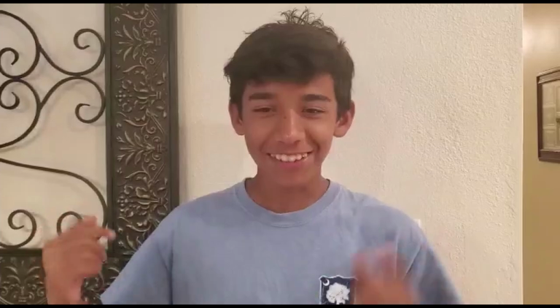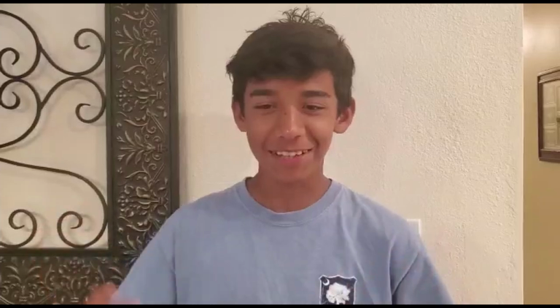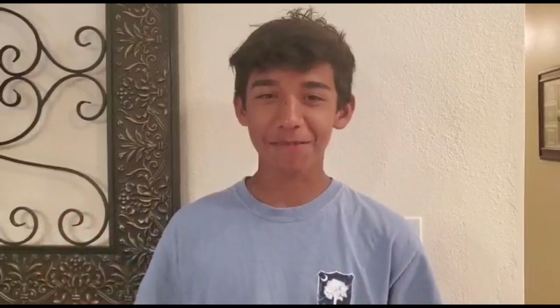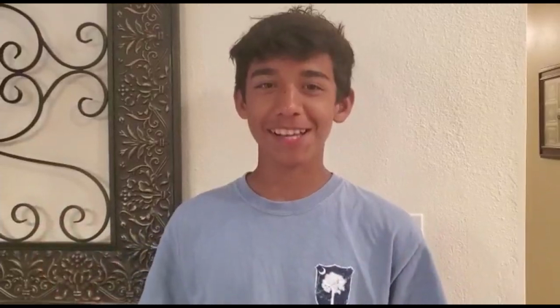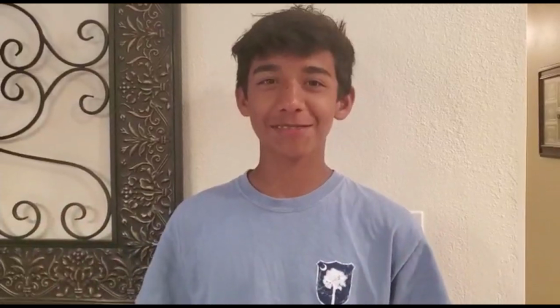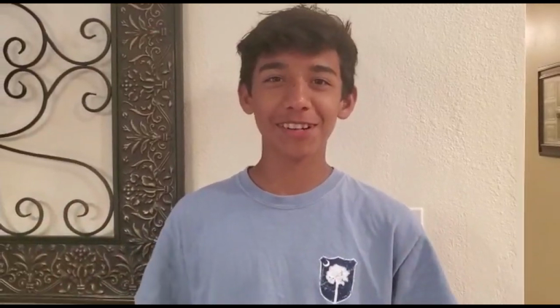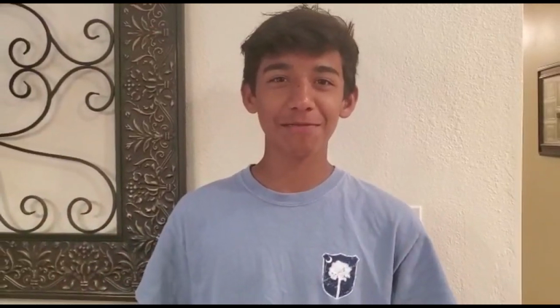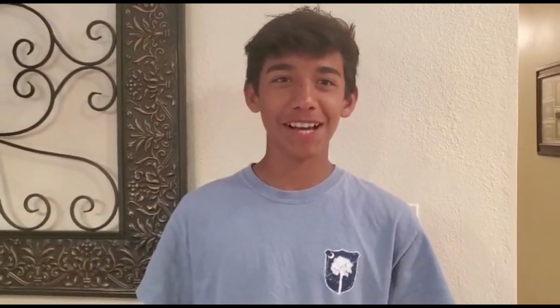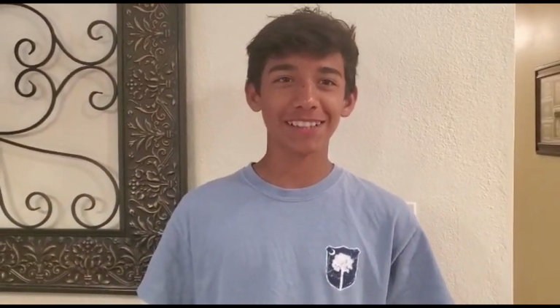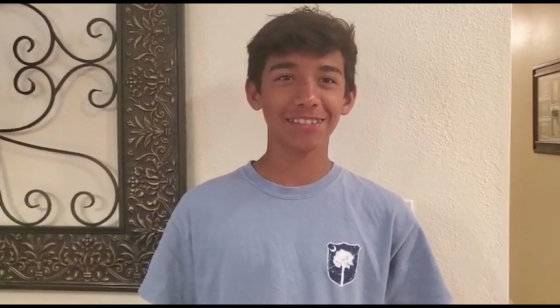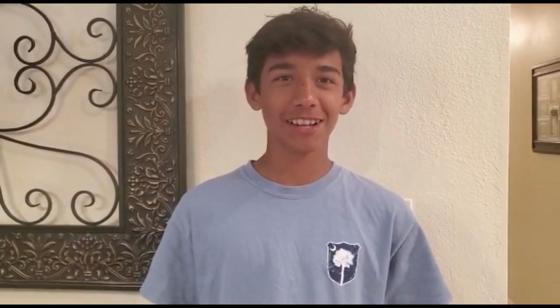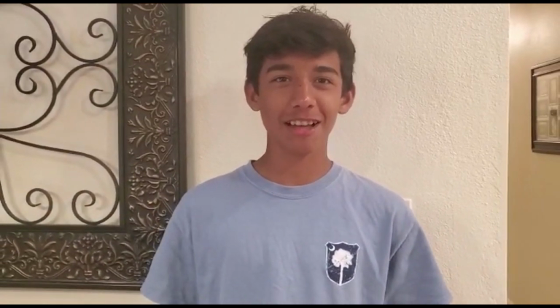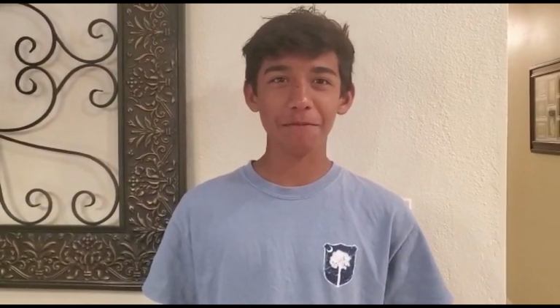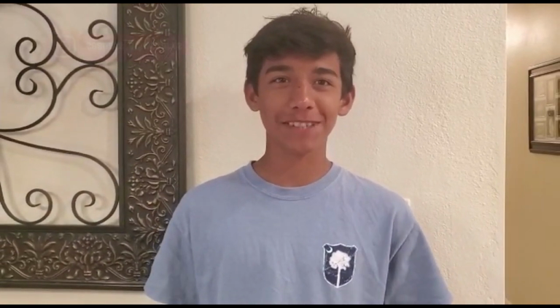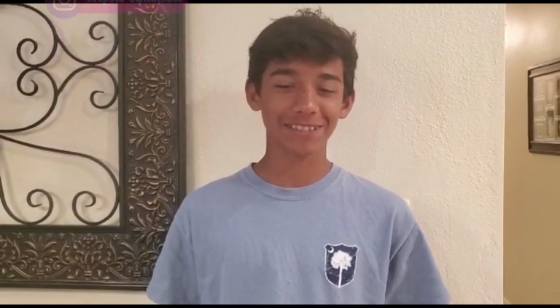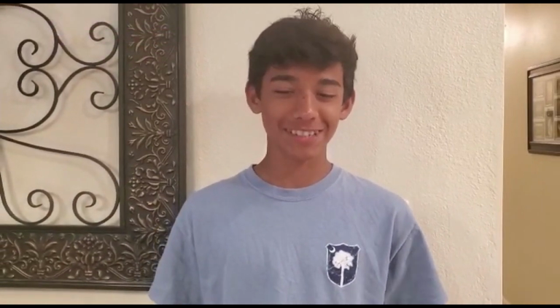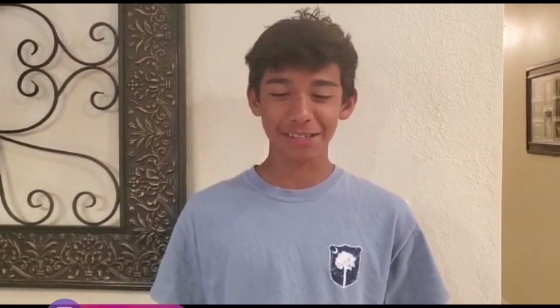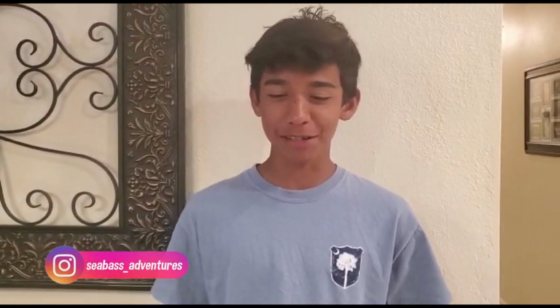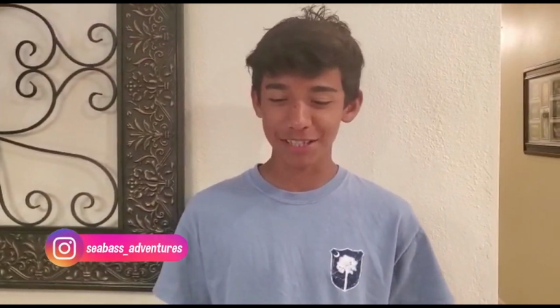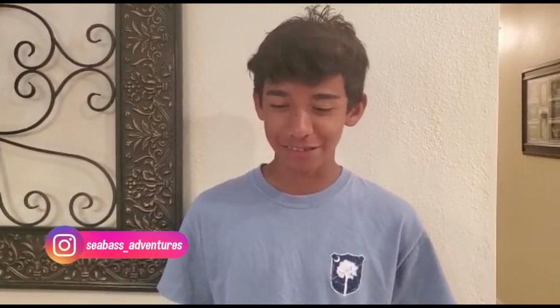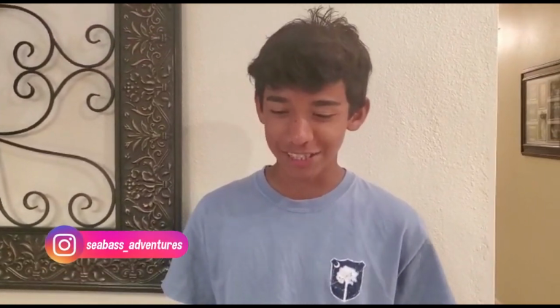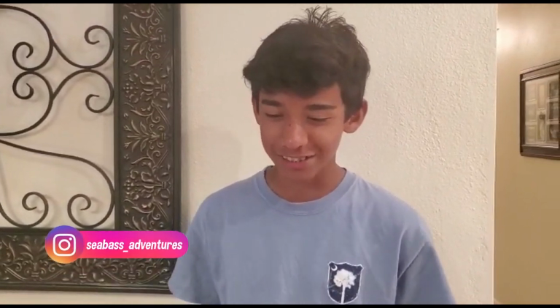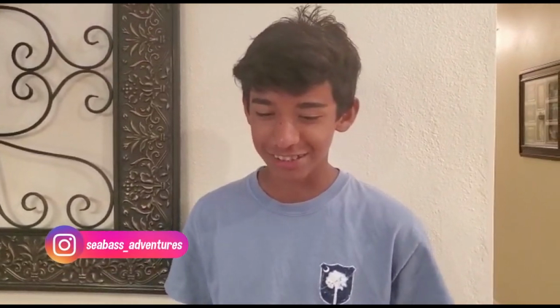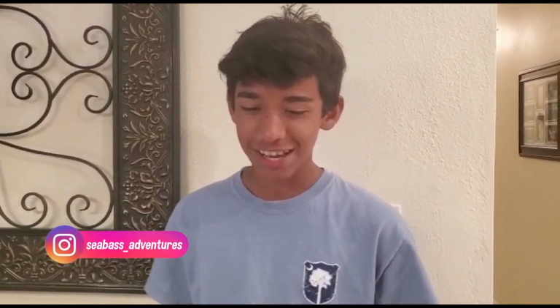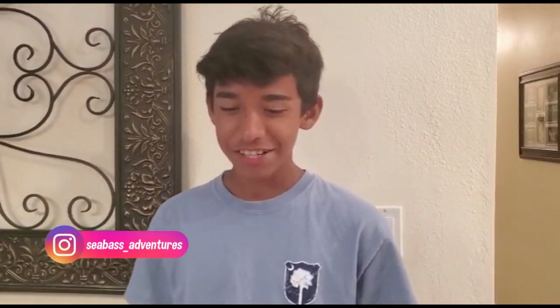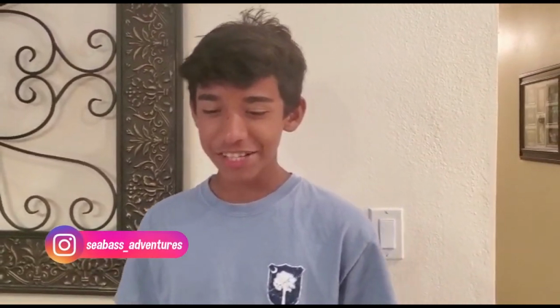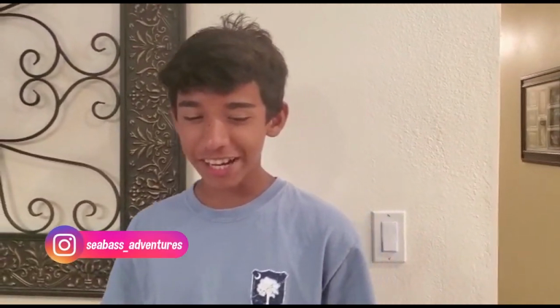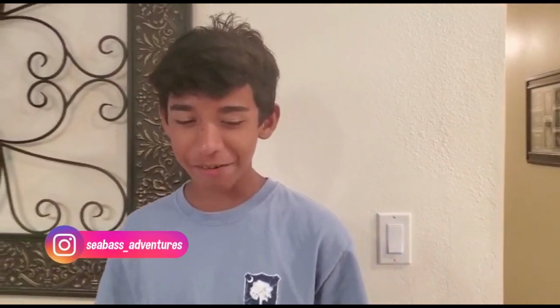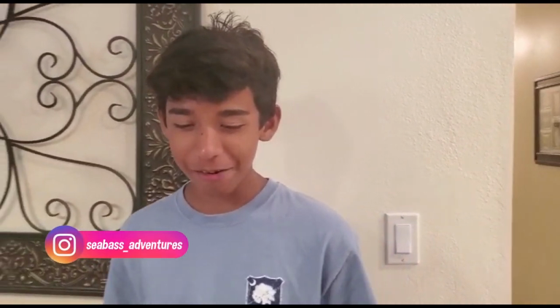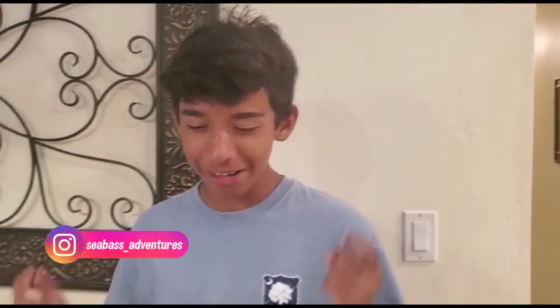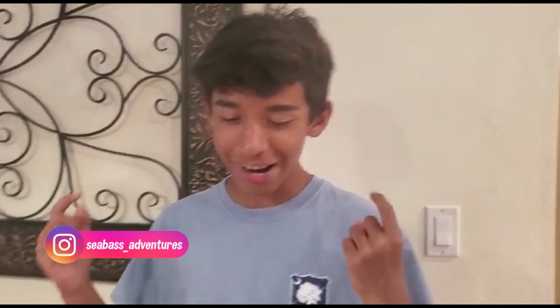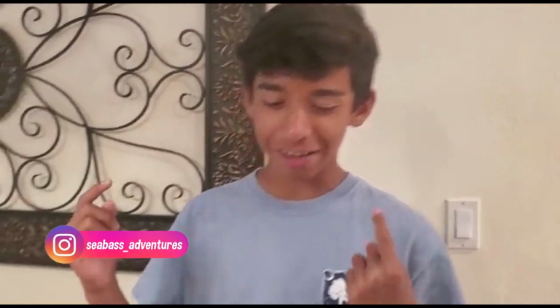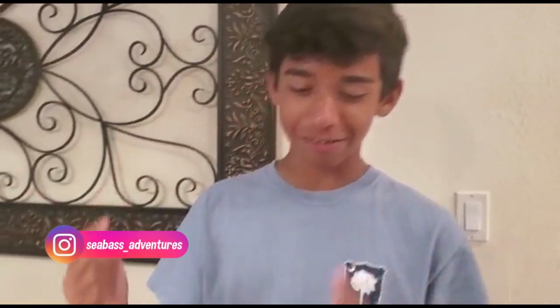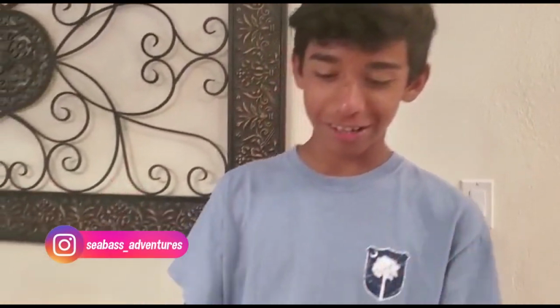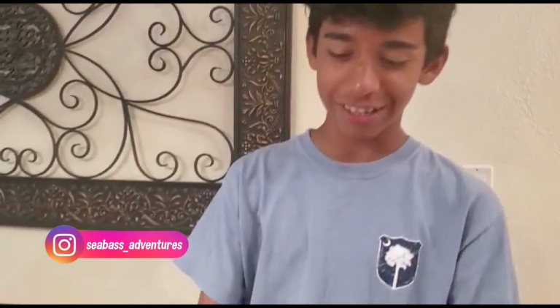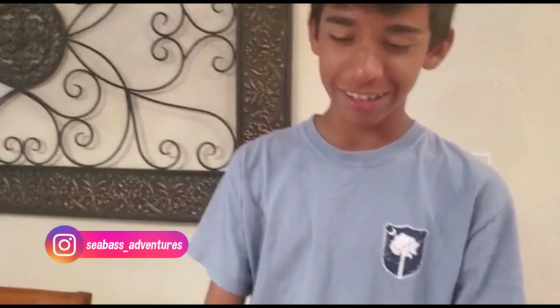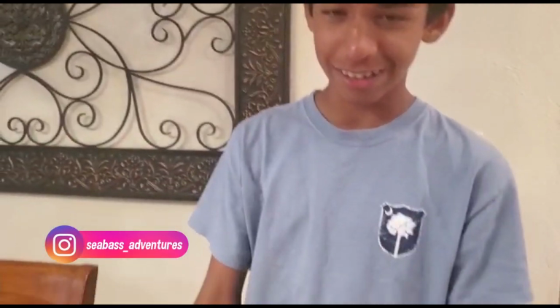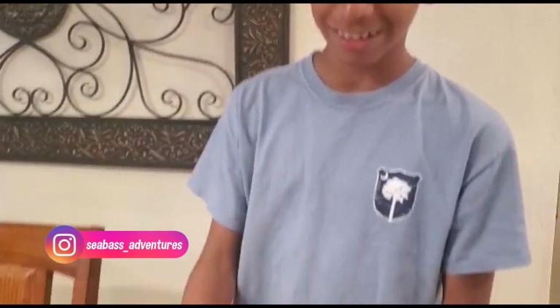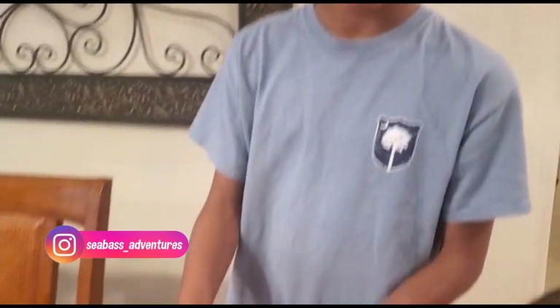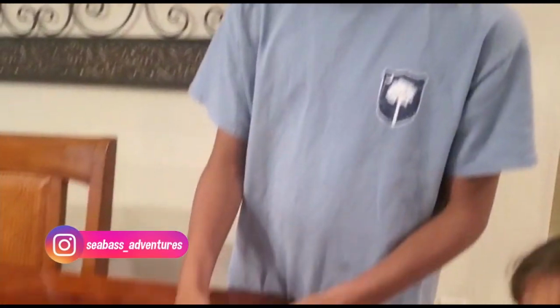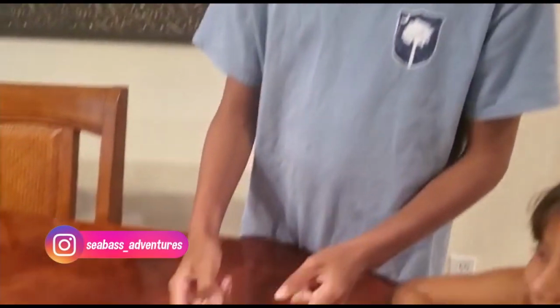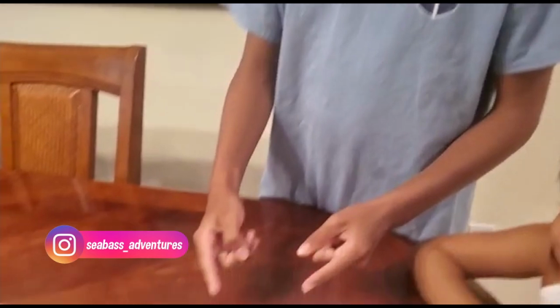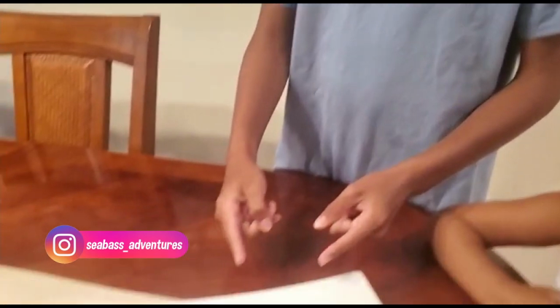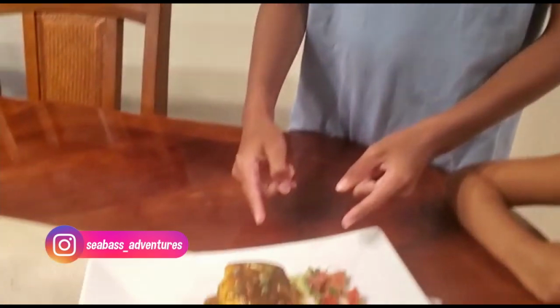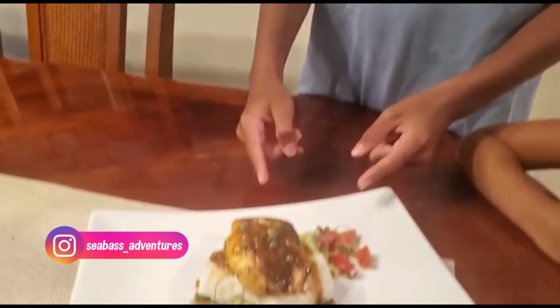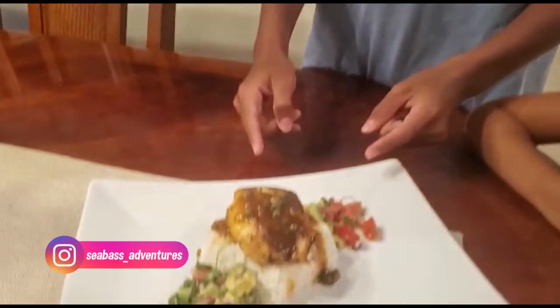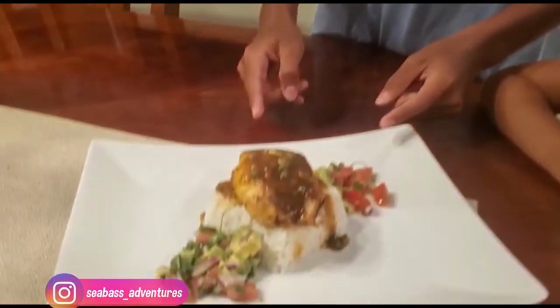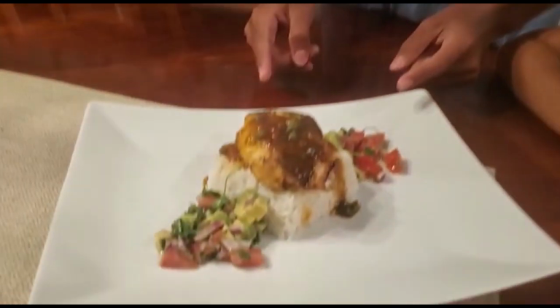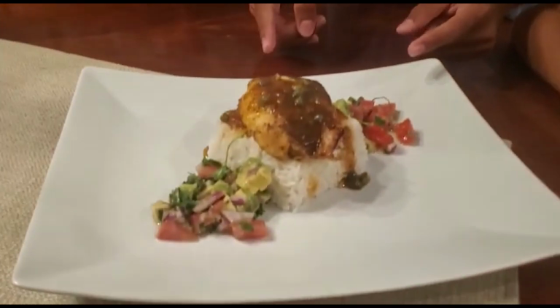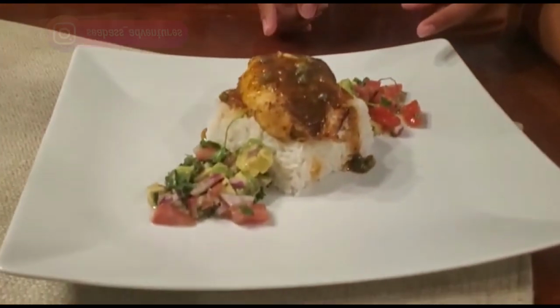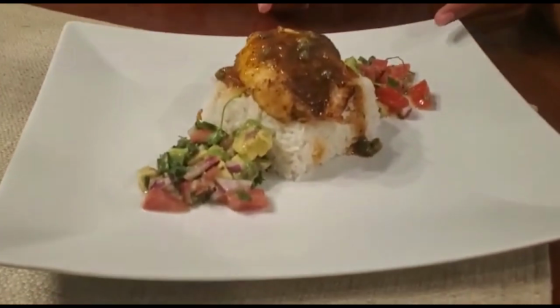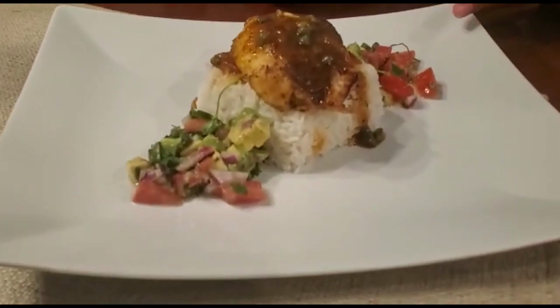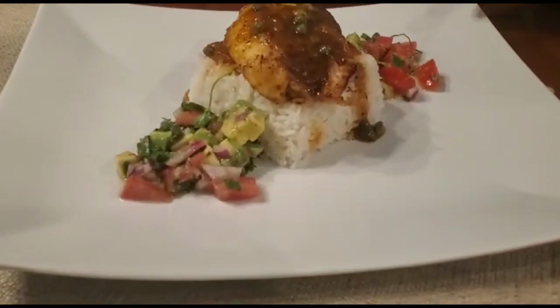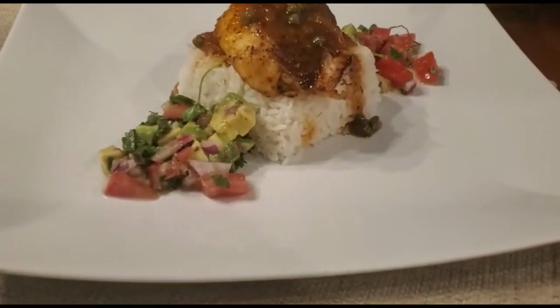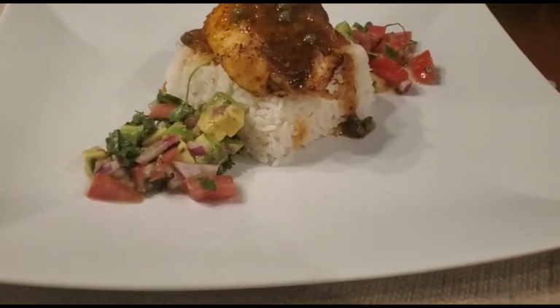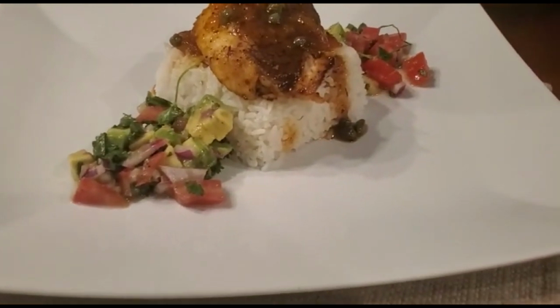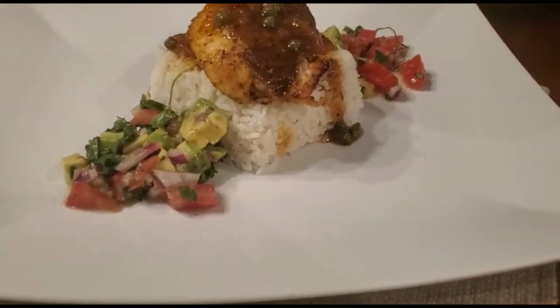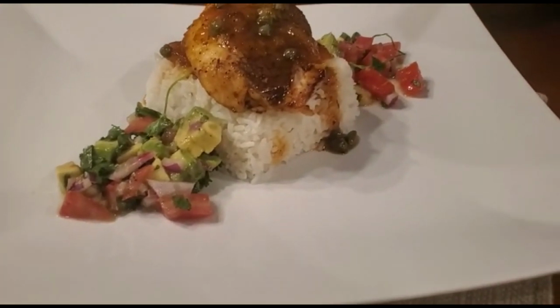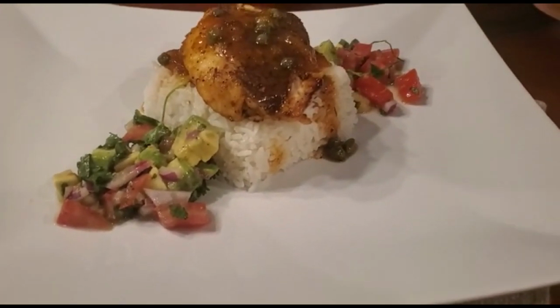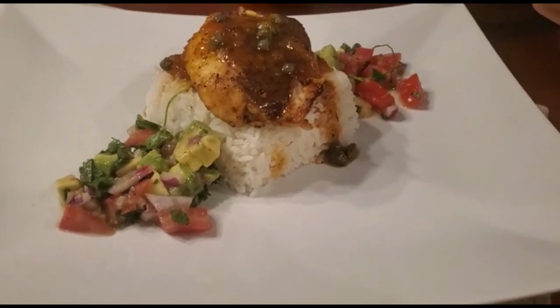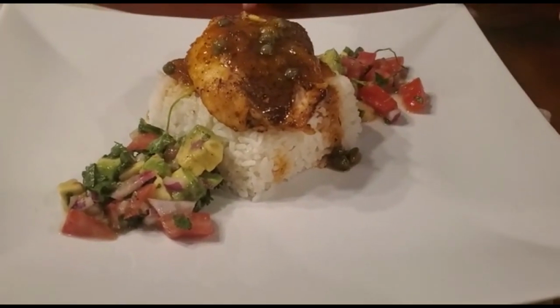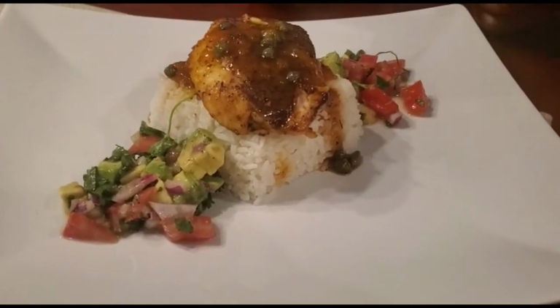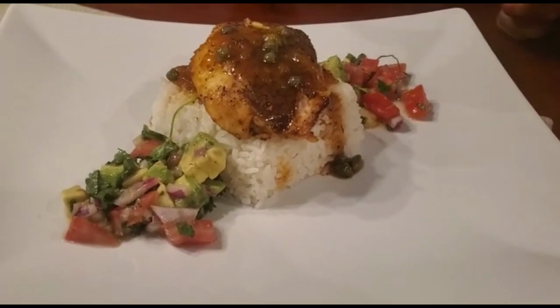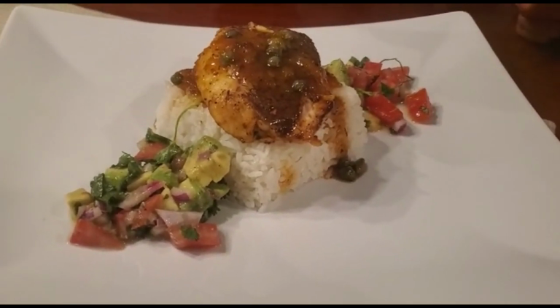What's up guys, welcome back to another episode of C-Best Adventures. Check out what we have right here — yellow tail snapper!